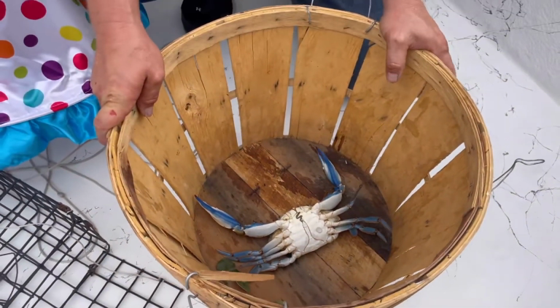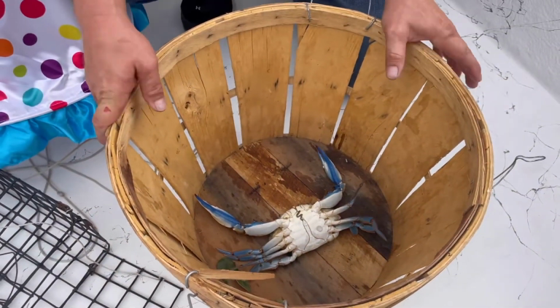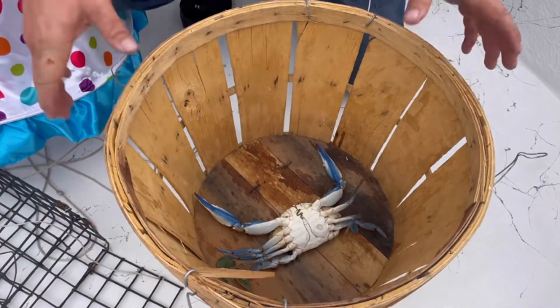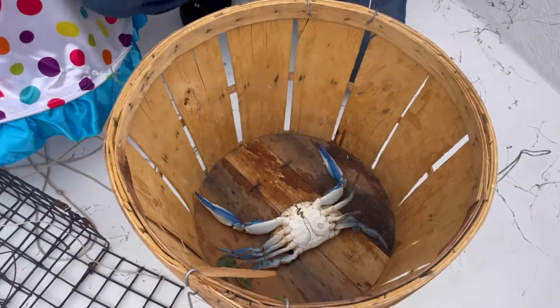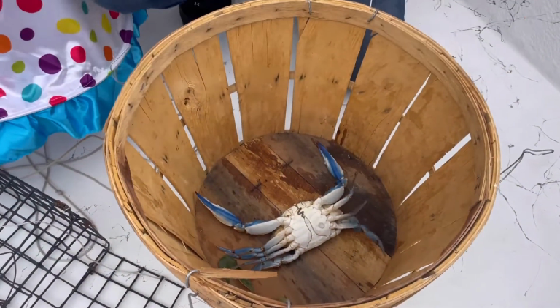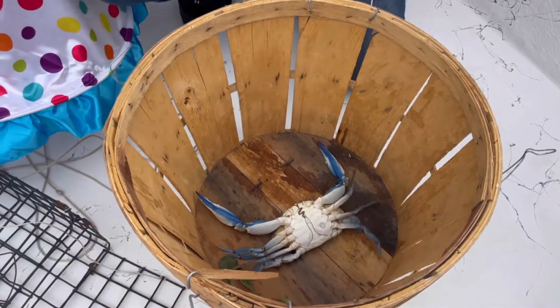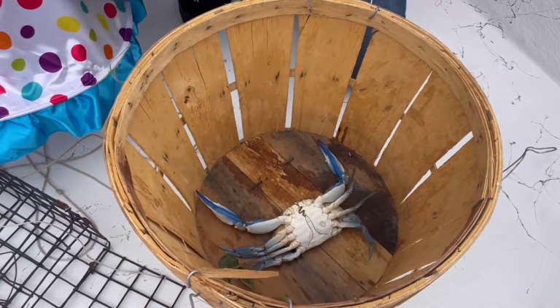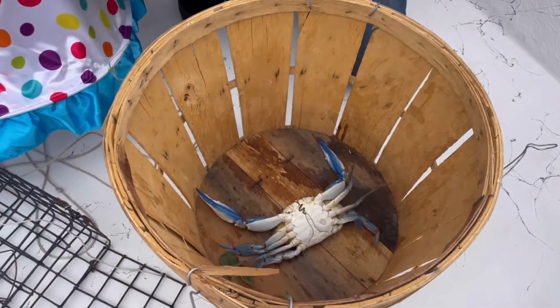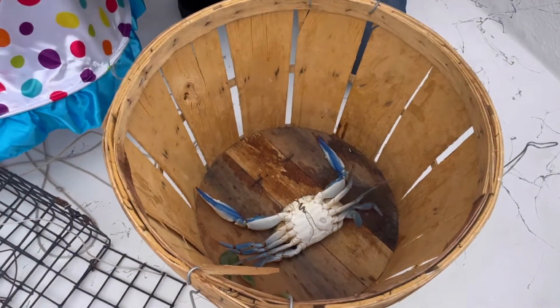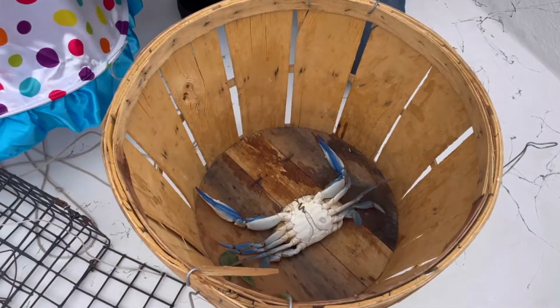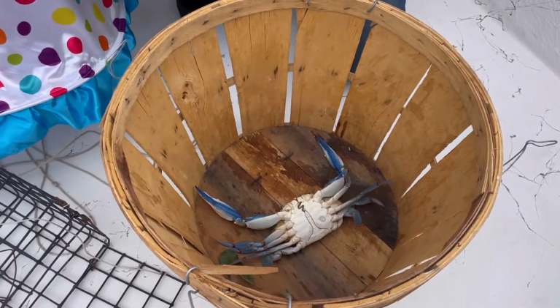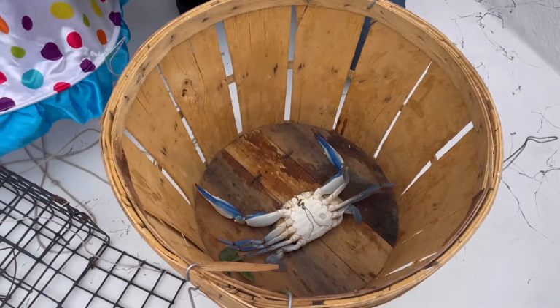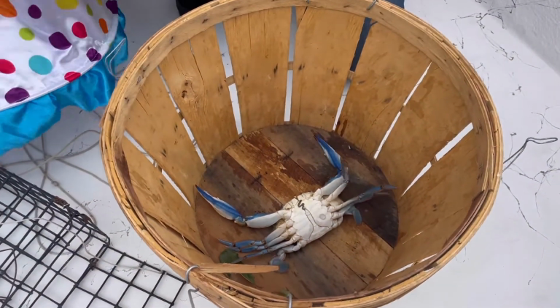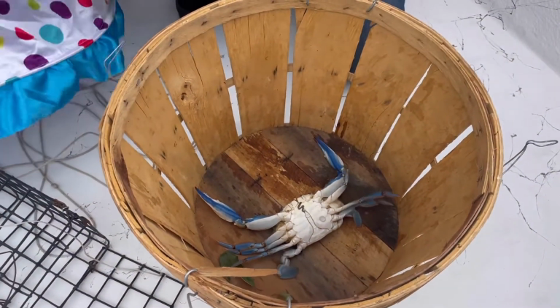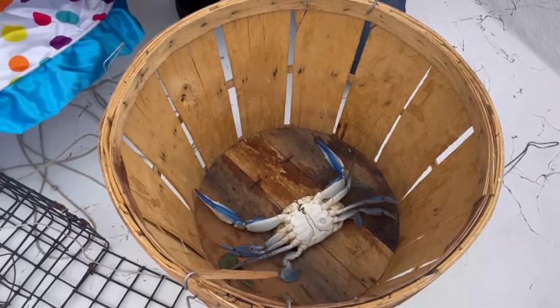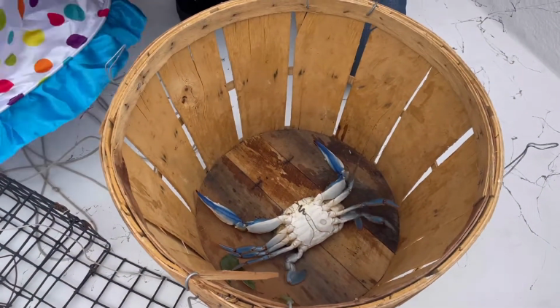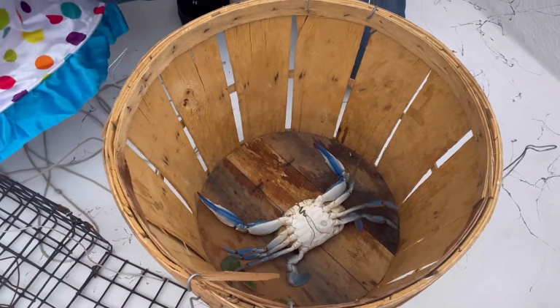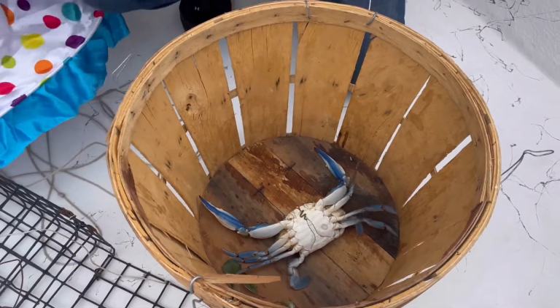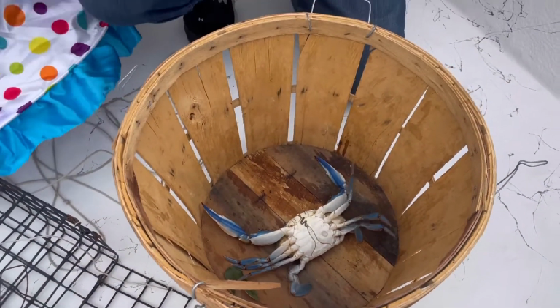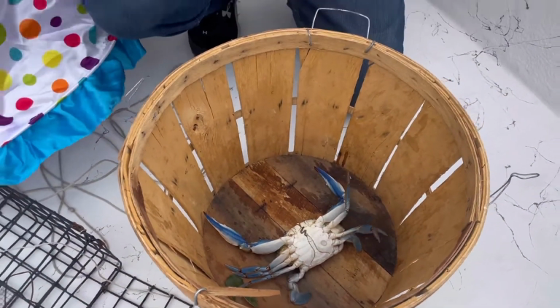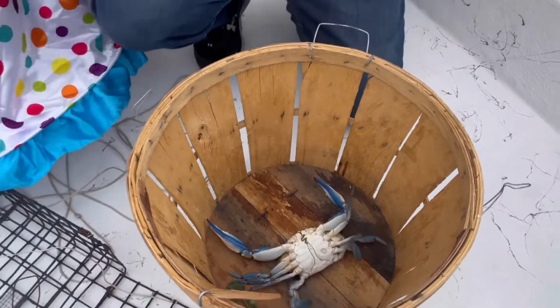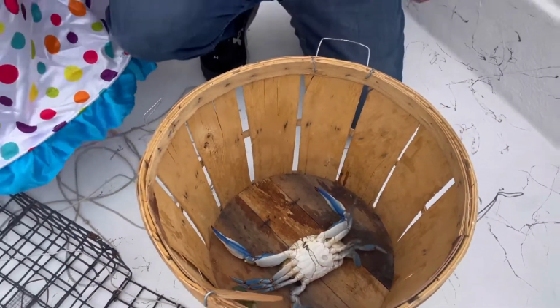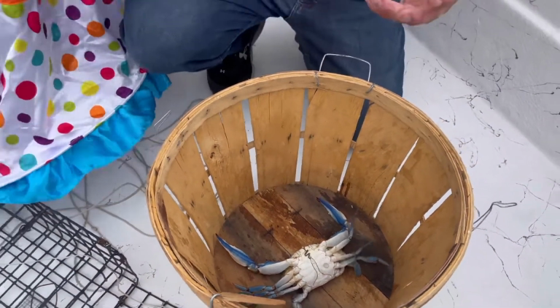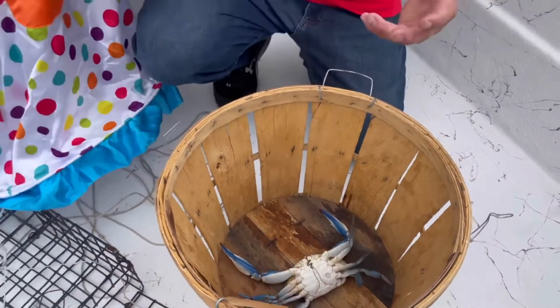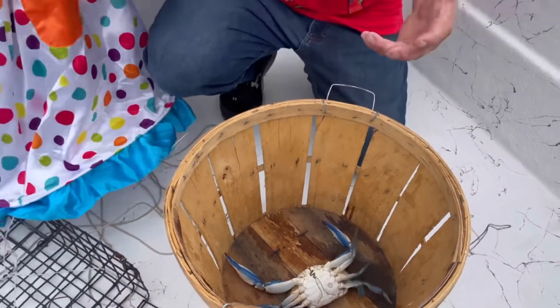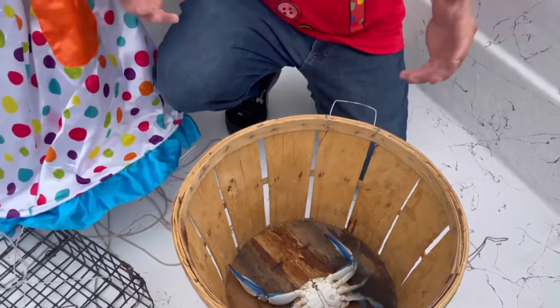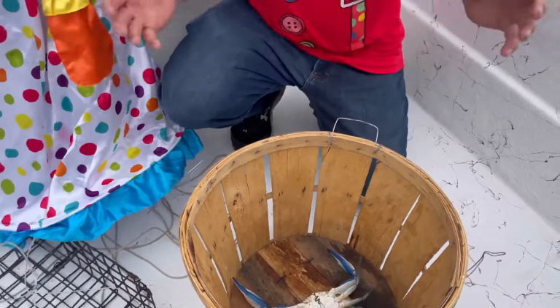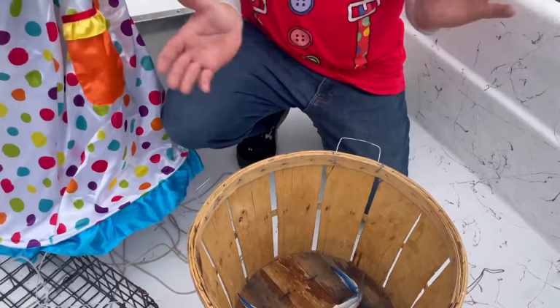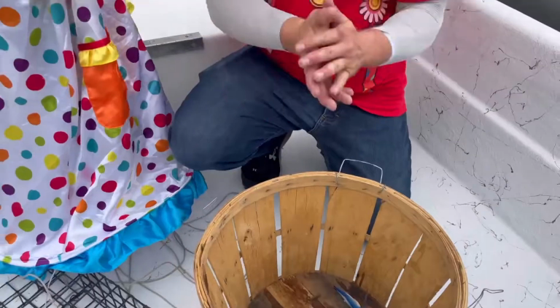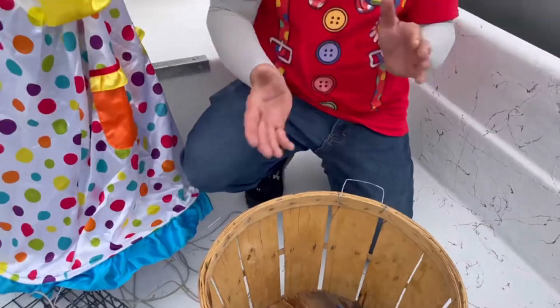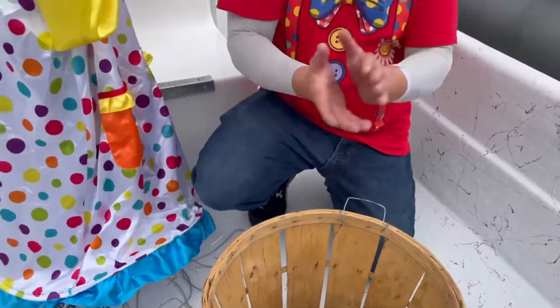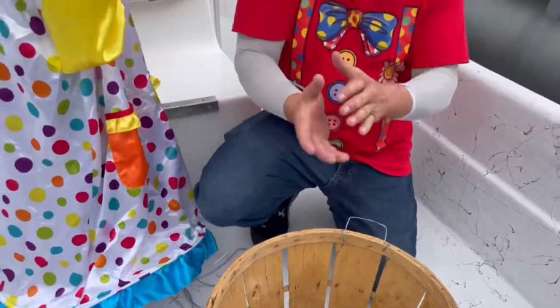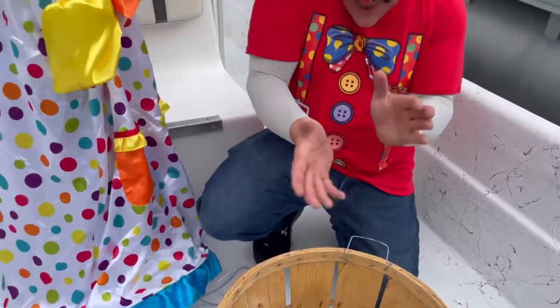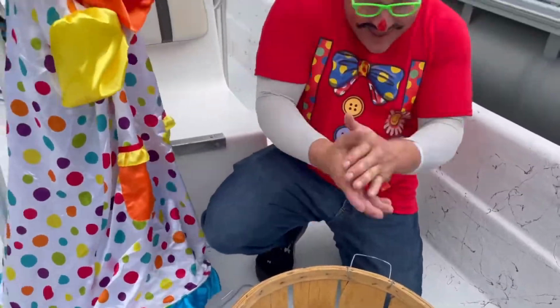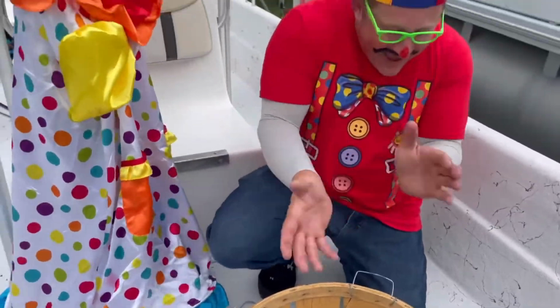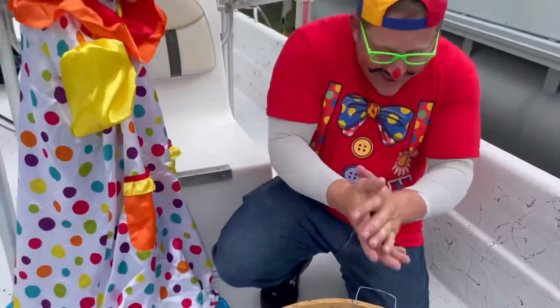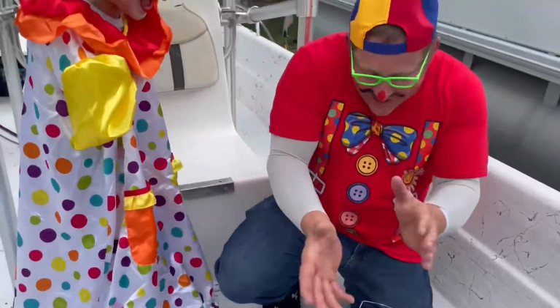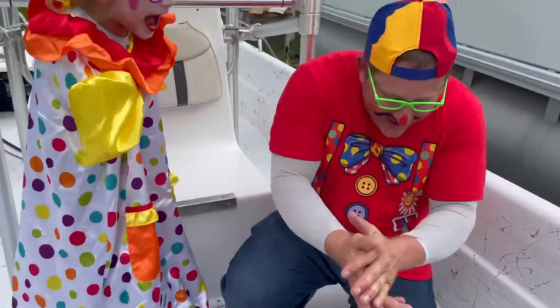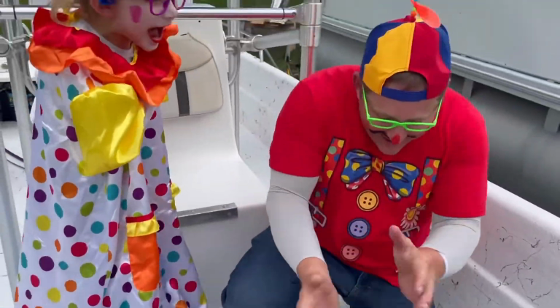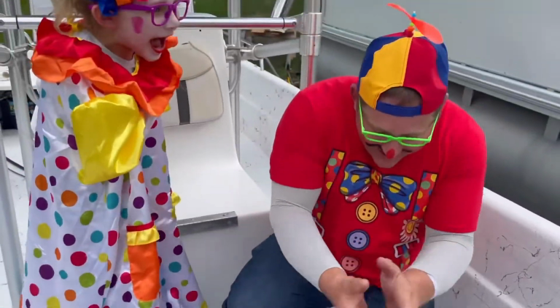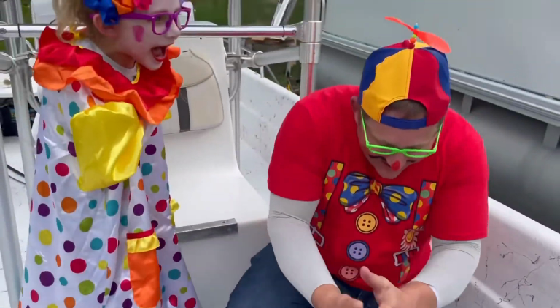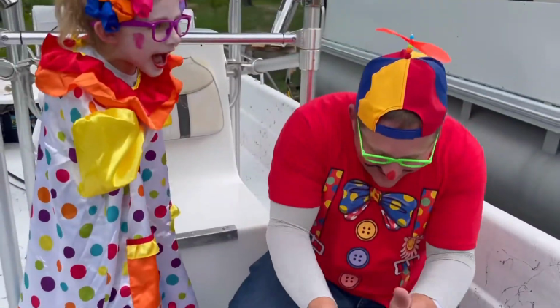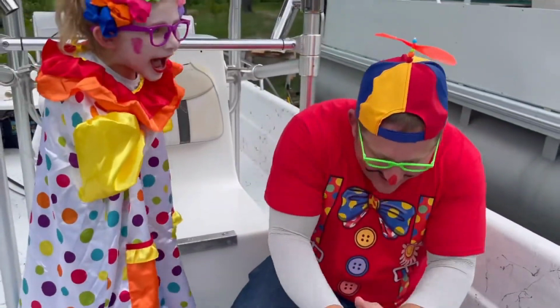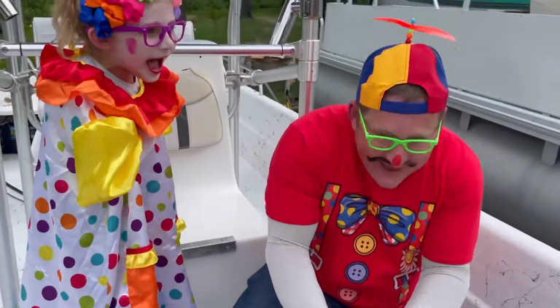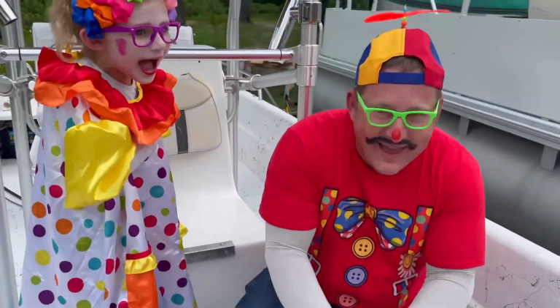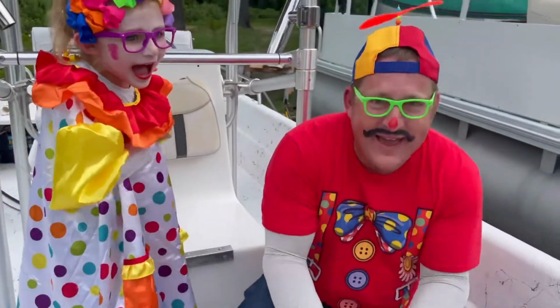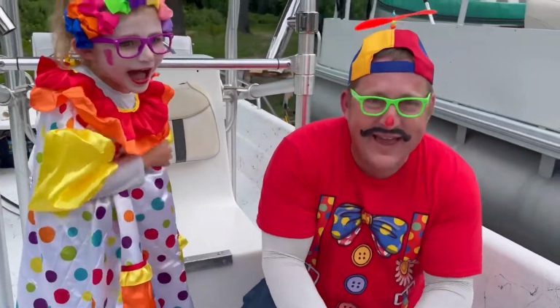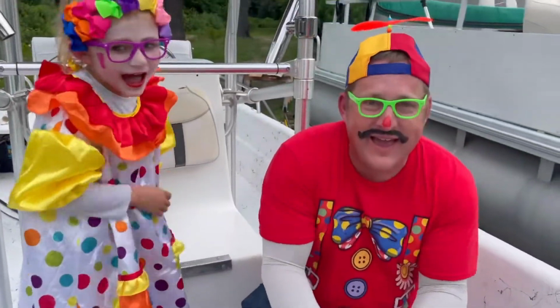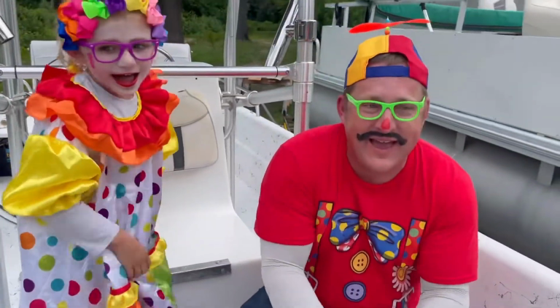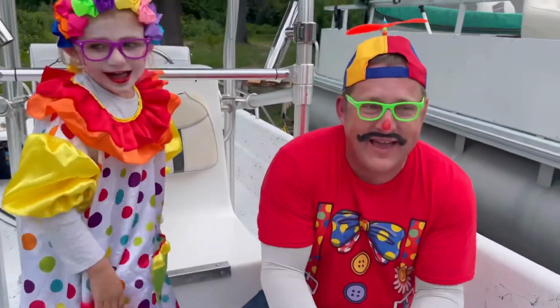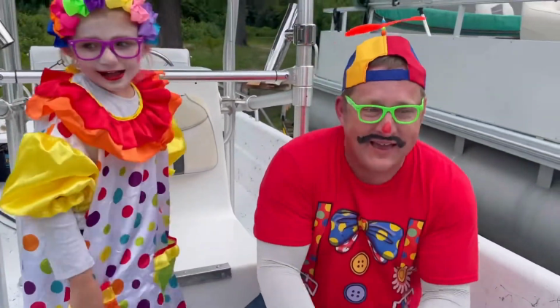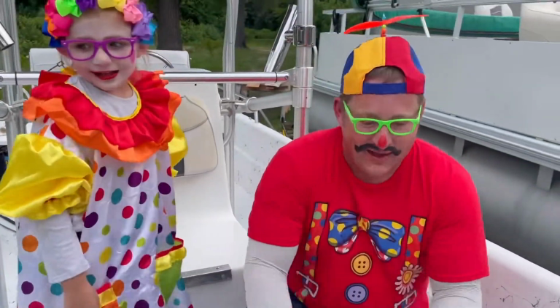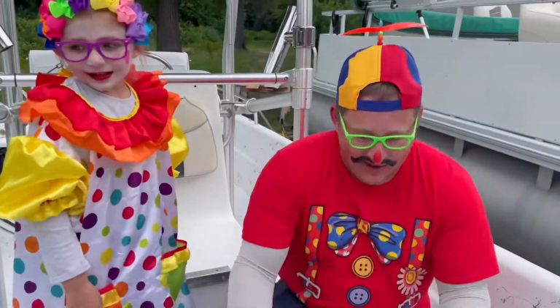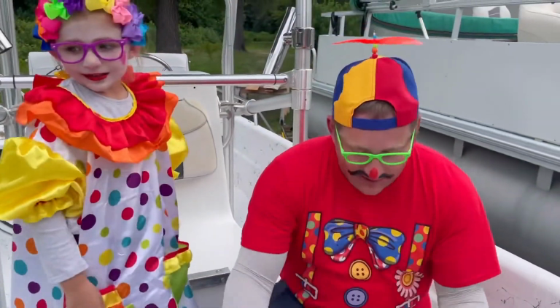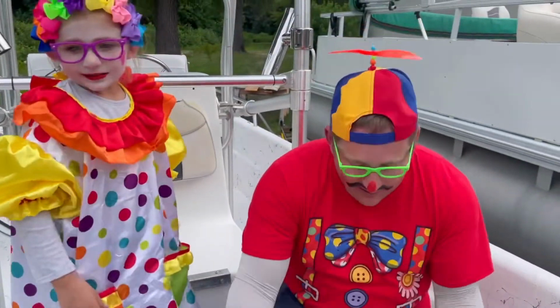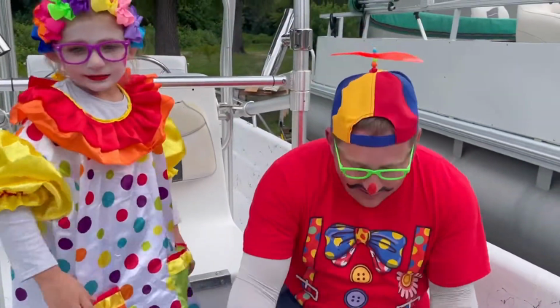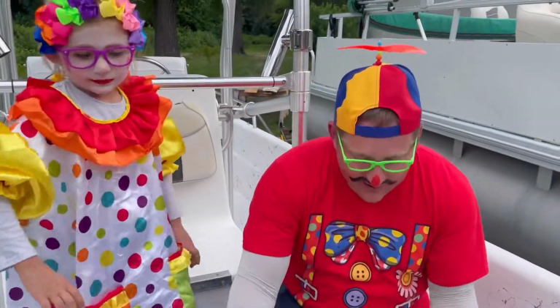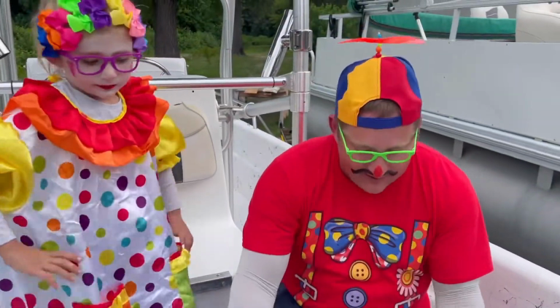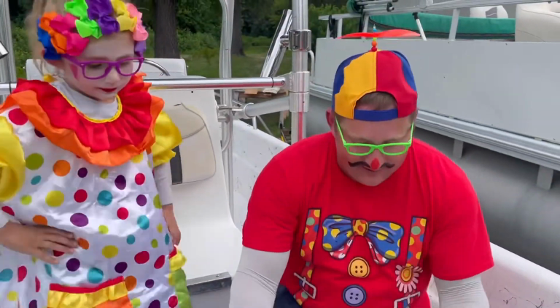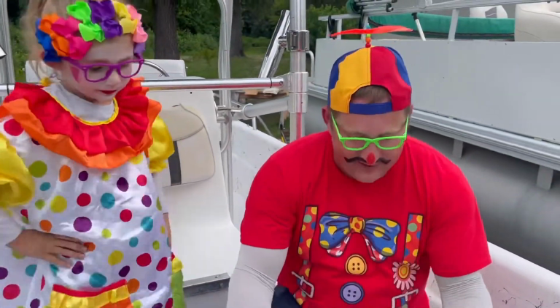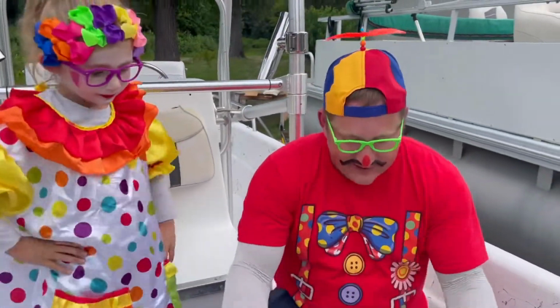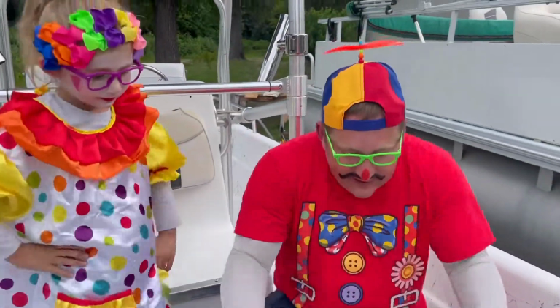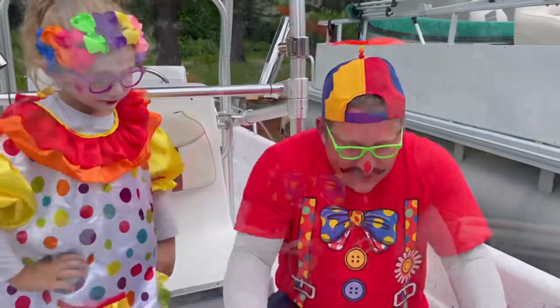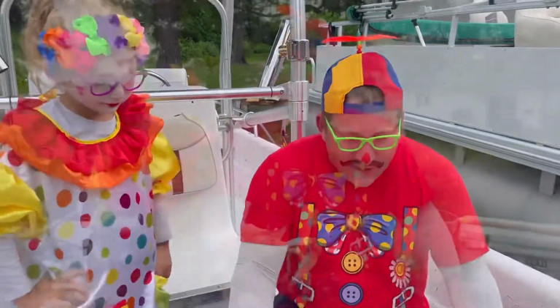Are you ready to eat some crabs? Yeah! All right, let's go.